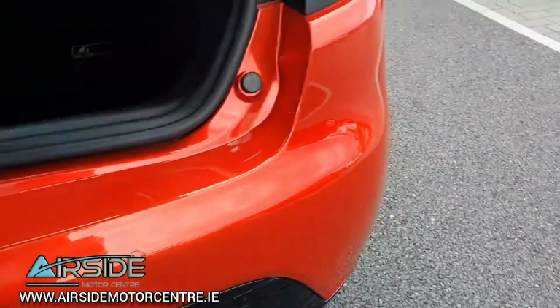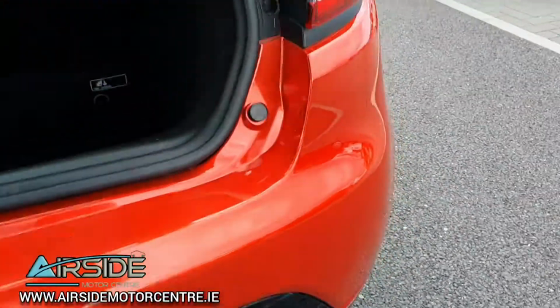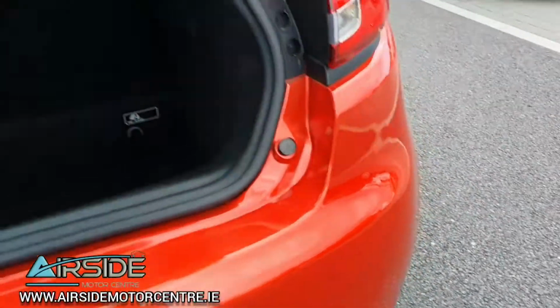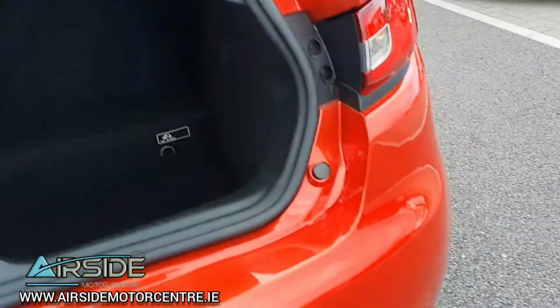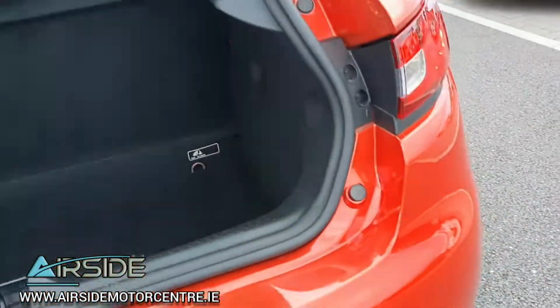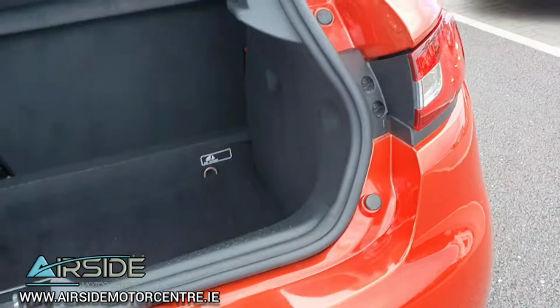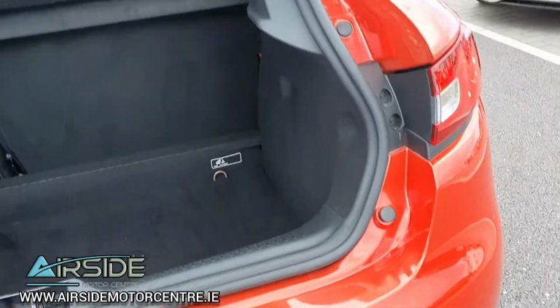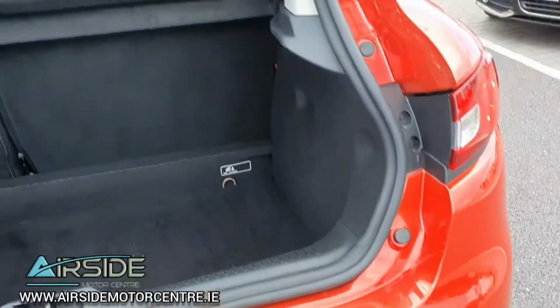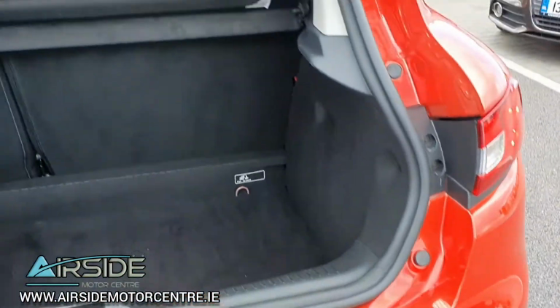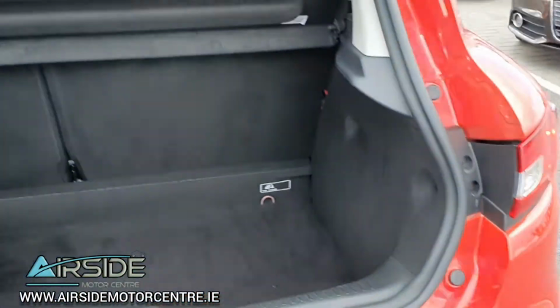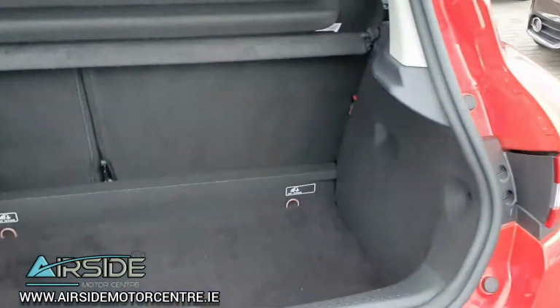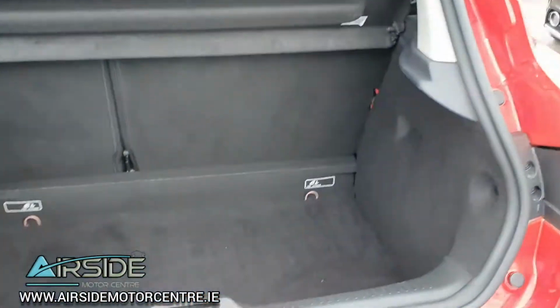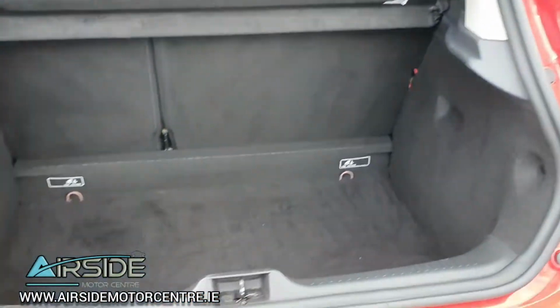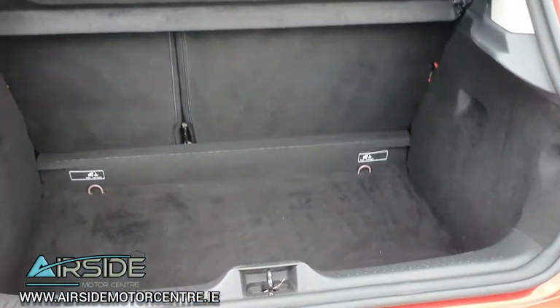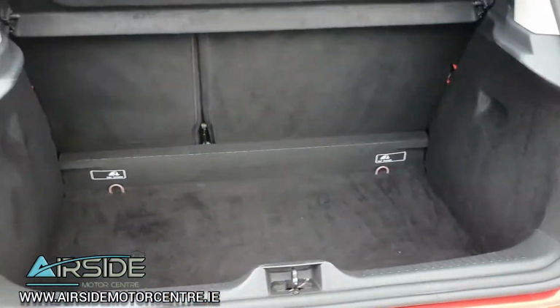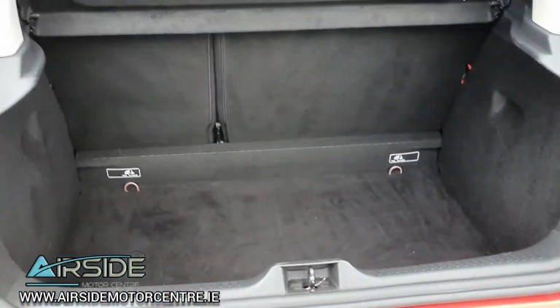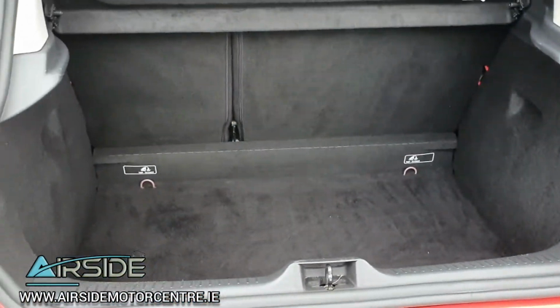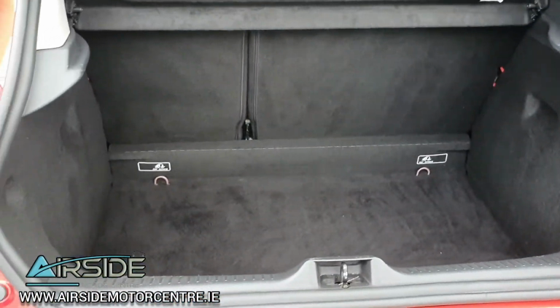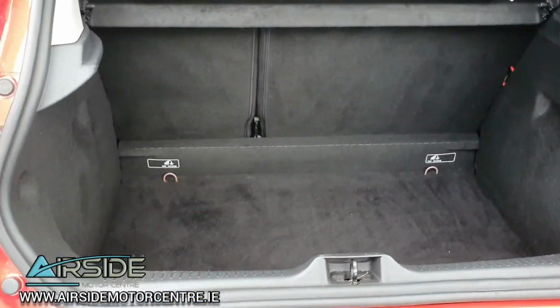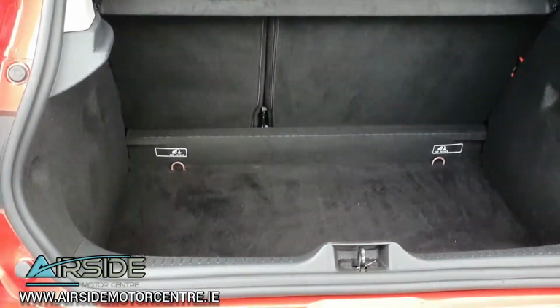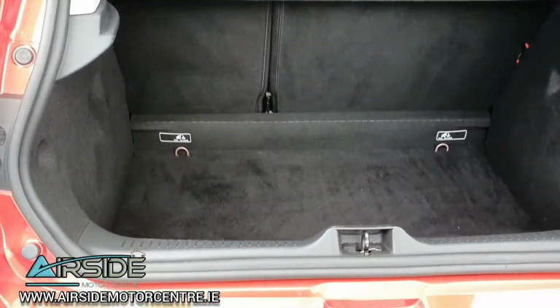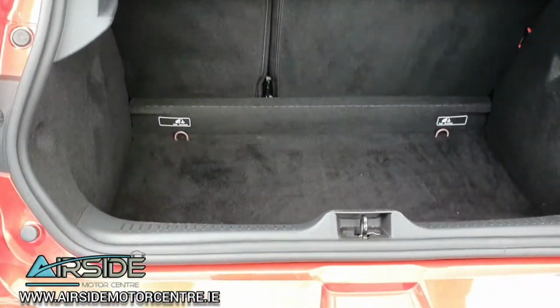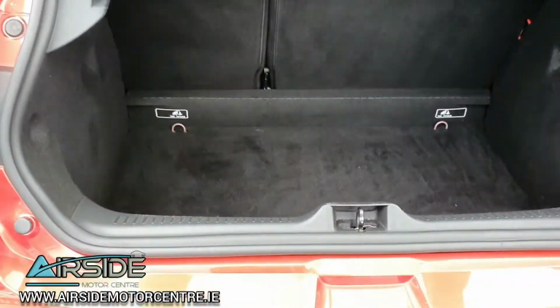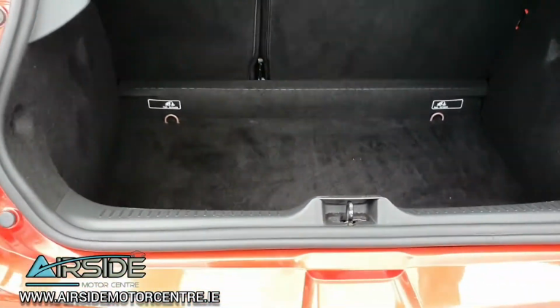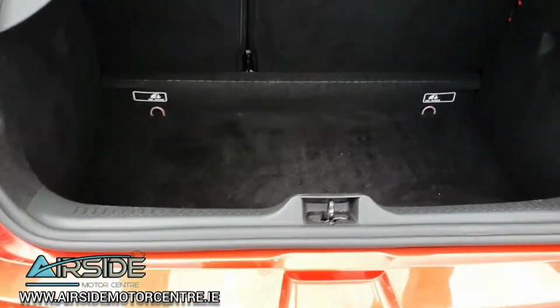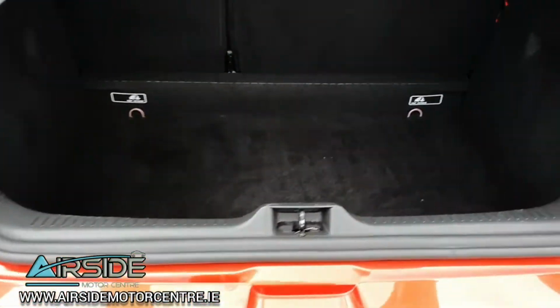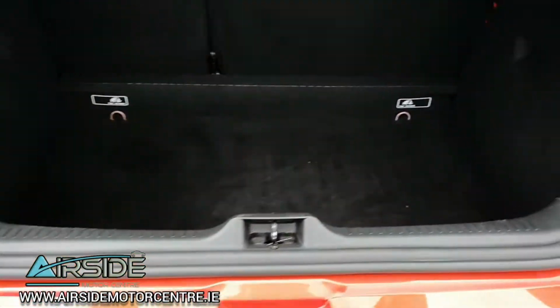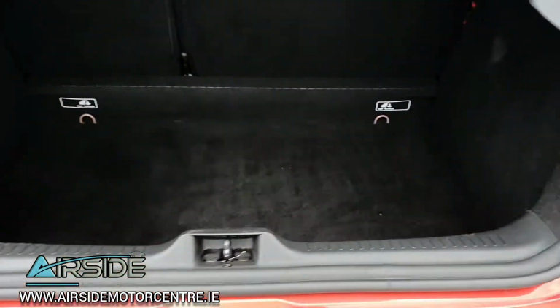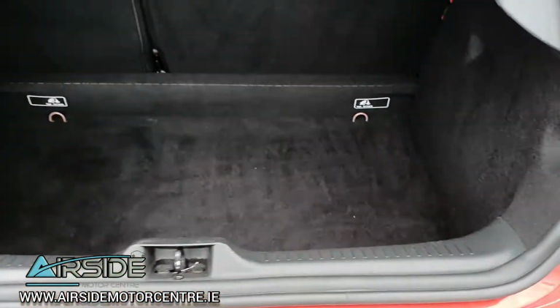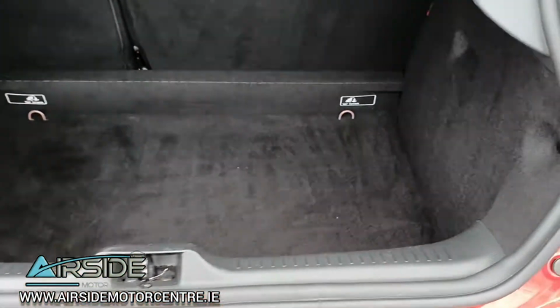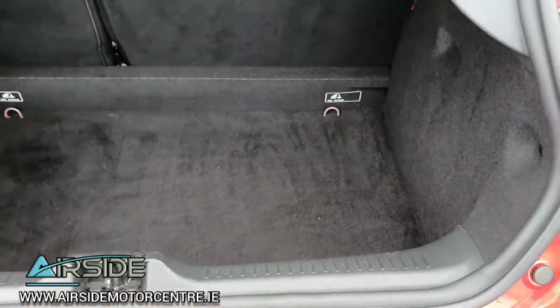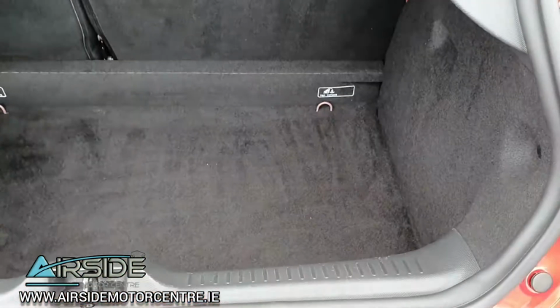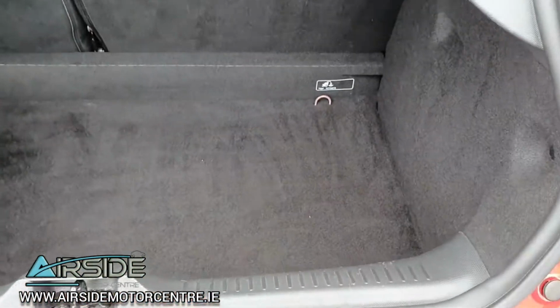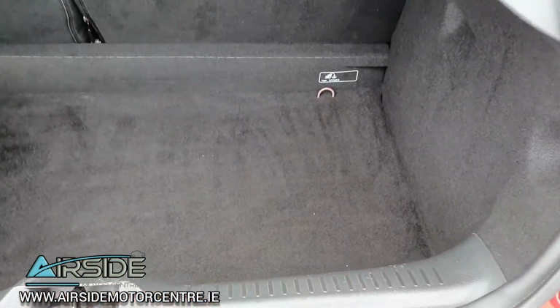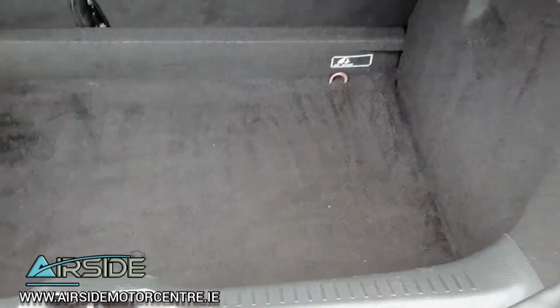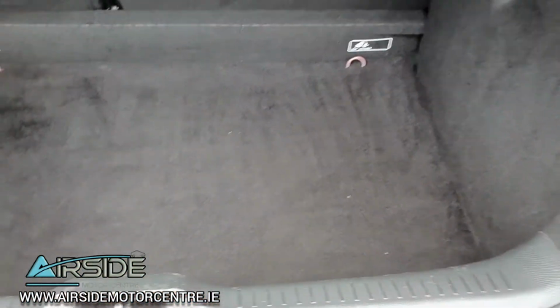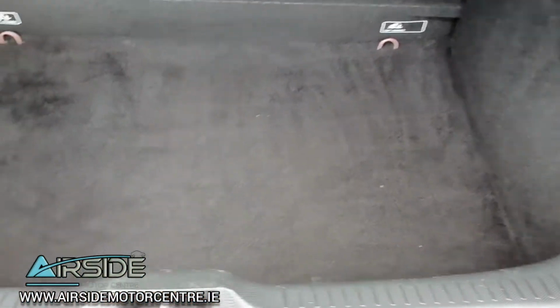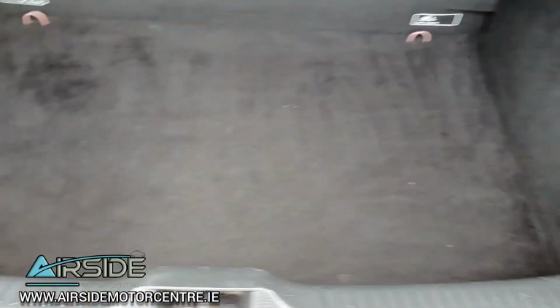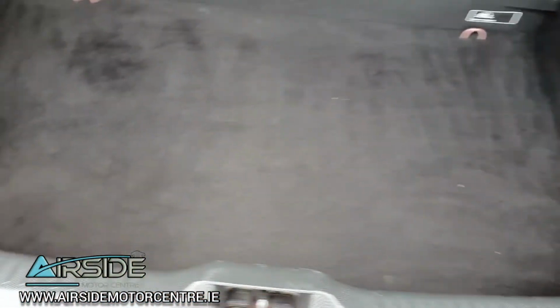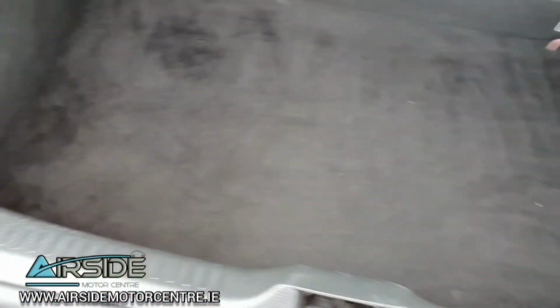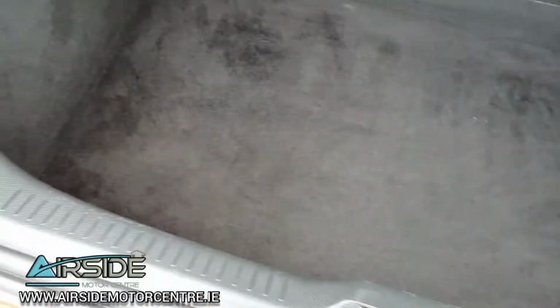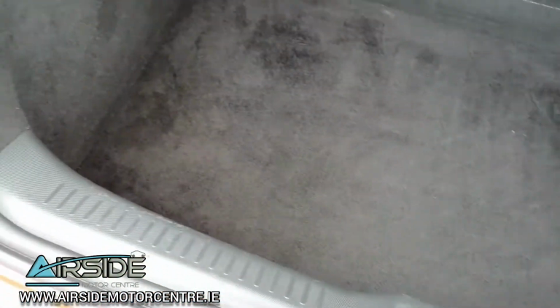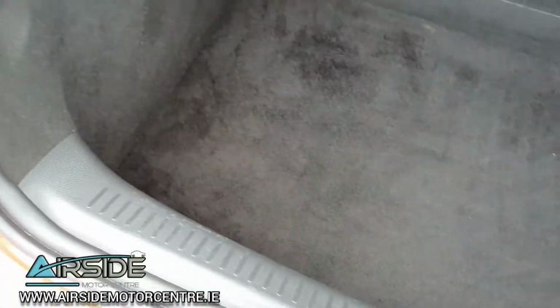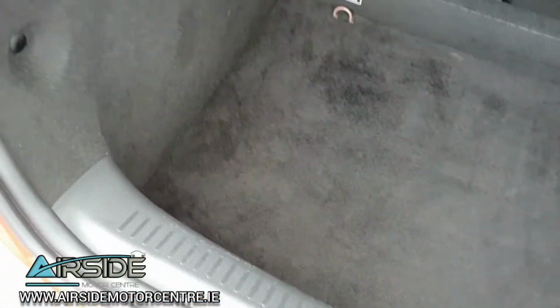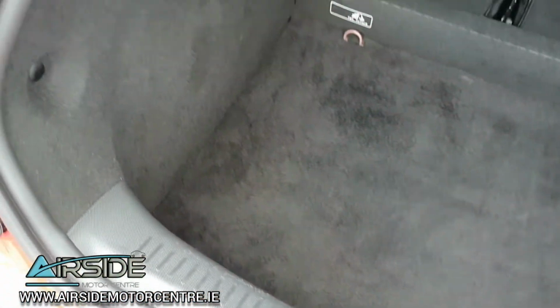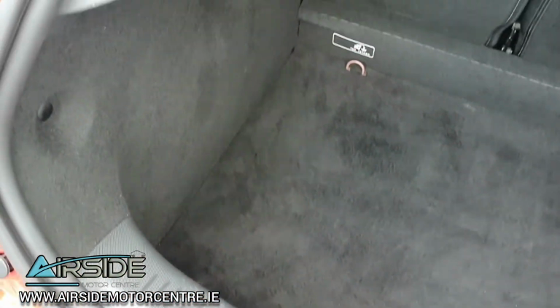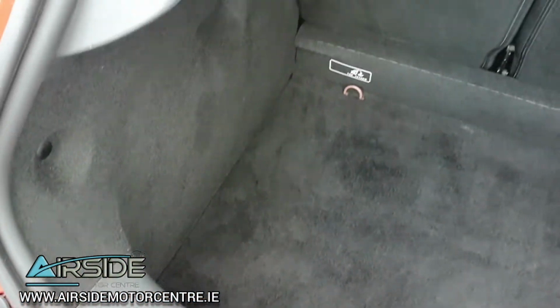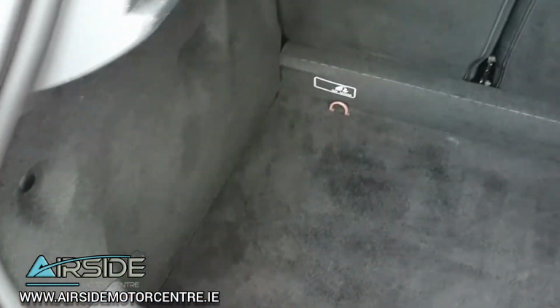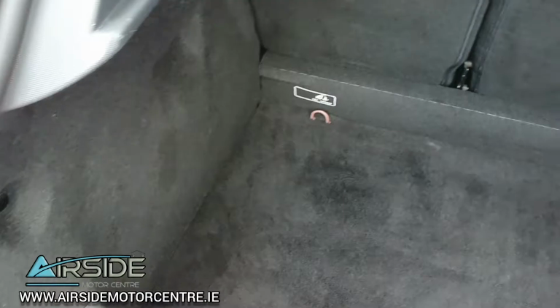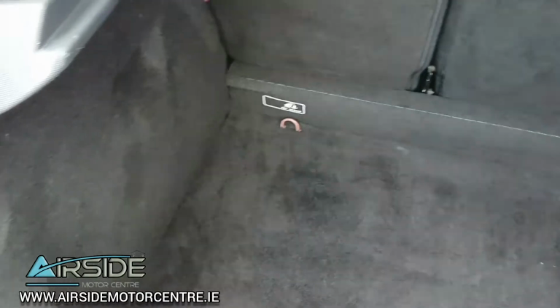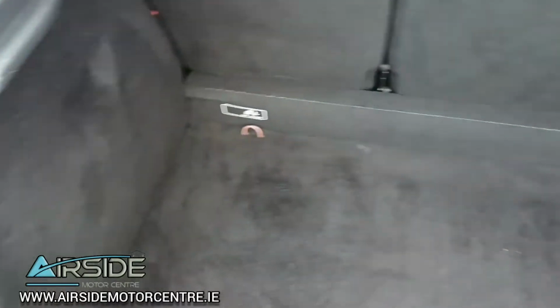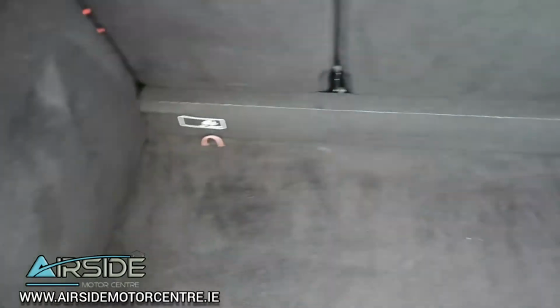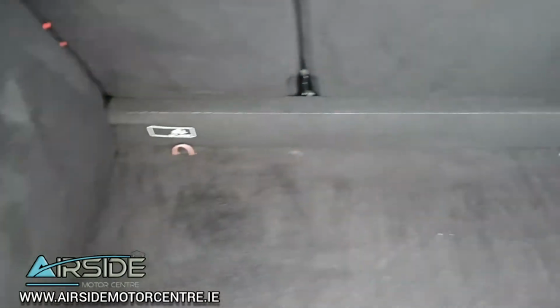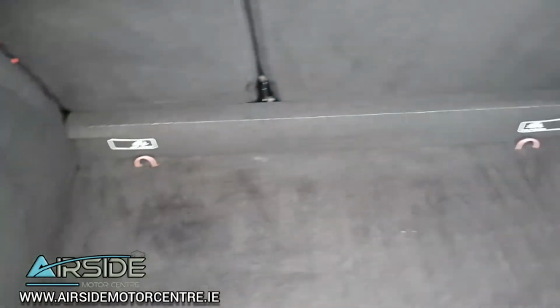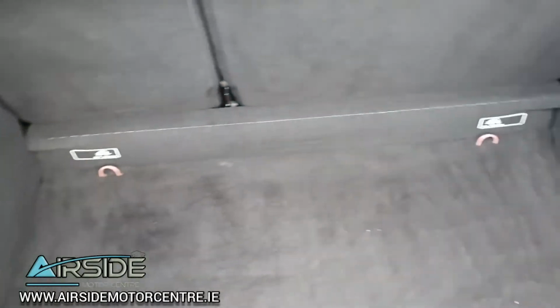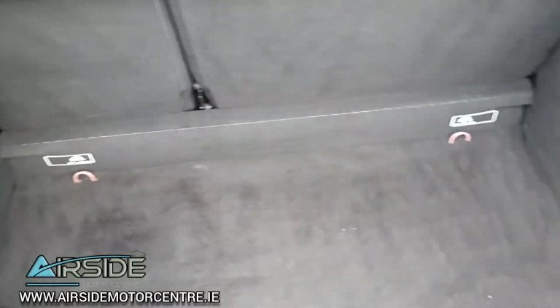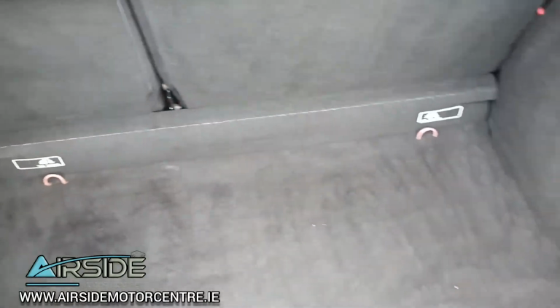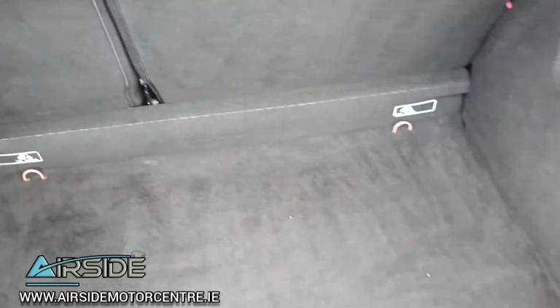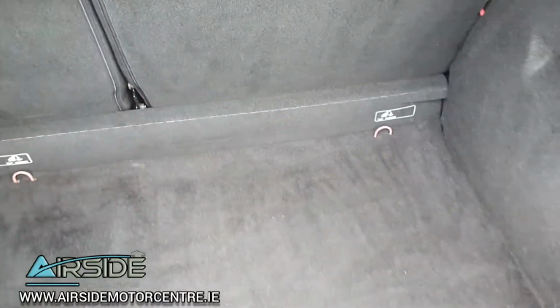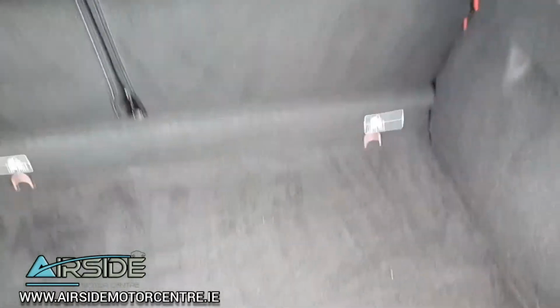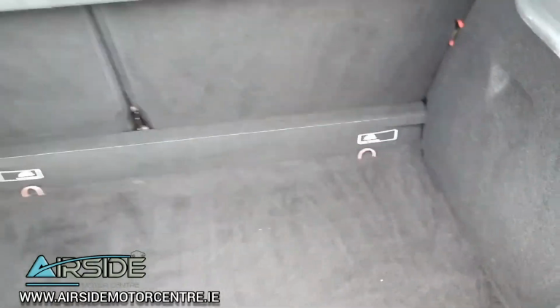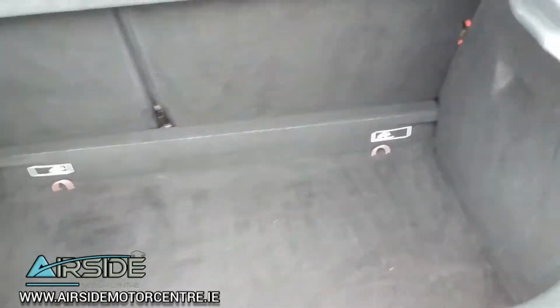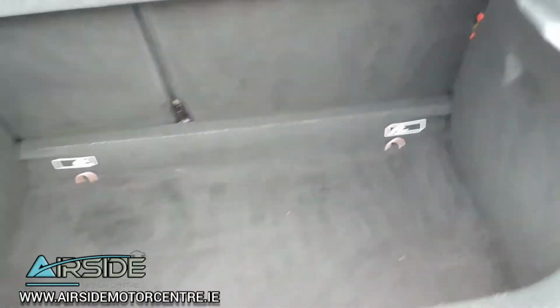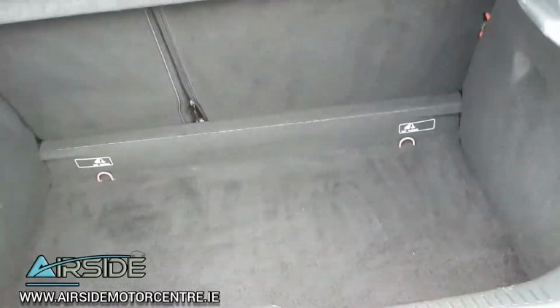It's got a nice decent-sized boot for a small hatchback, and it also comes with a spare wheel.